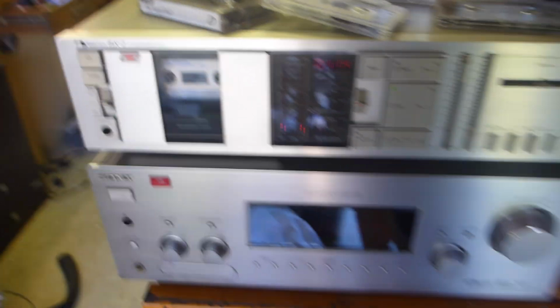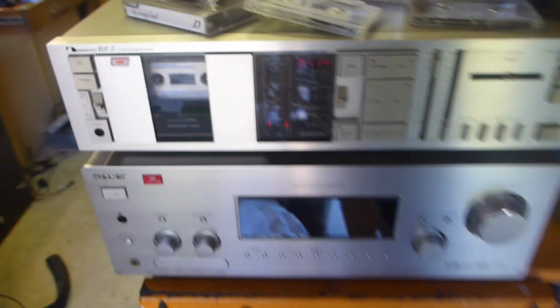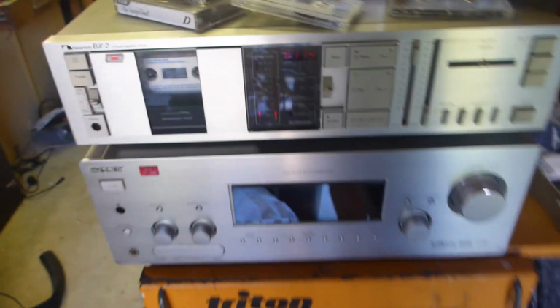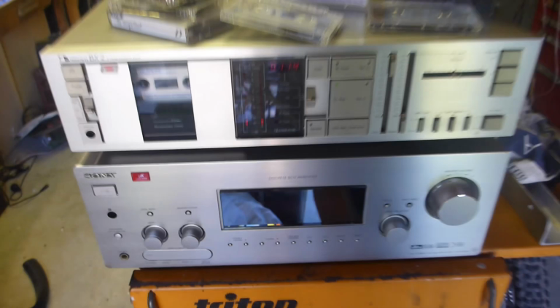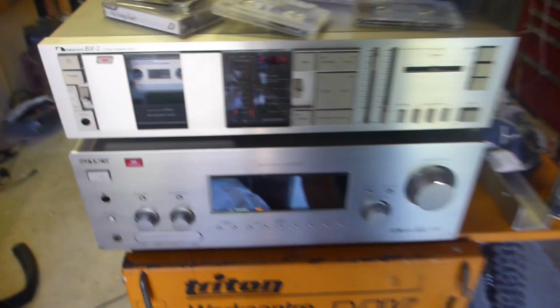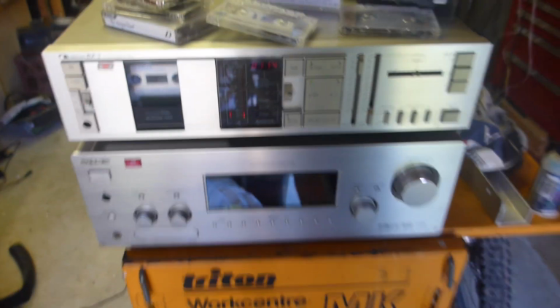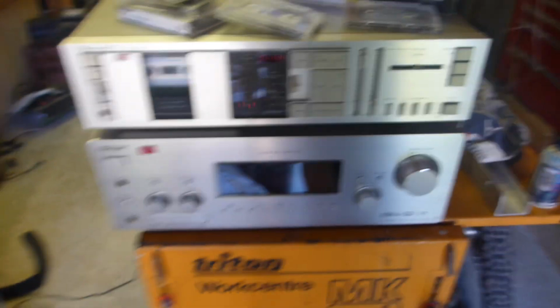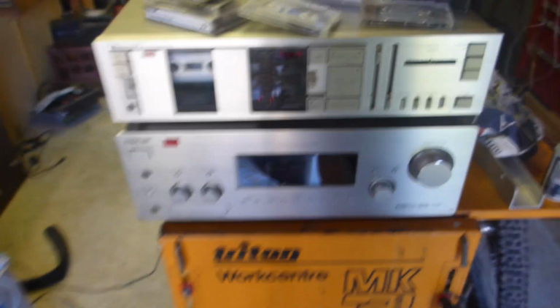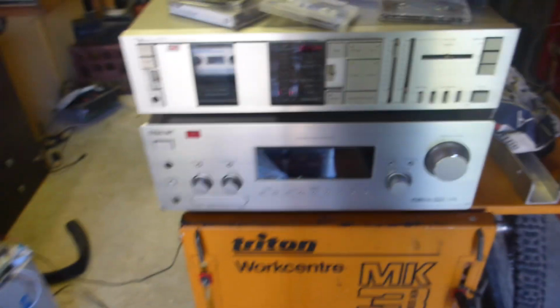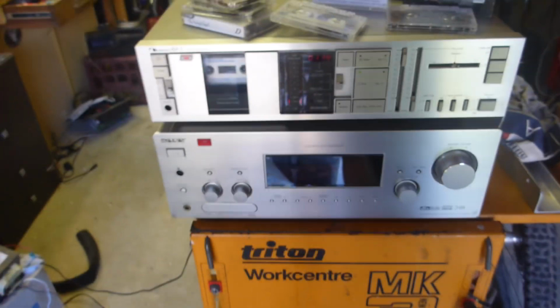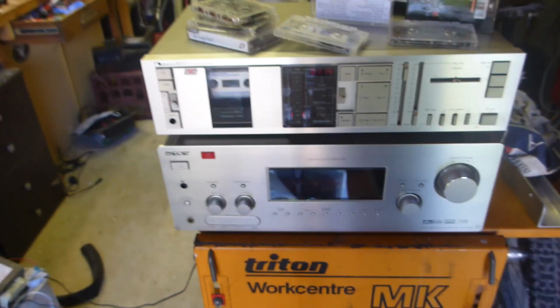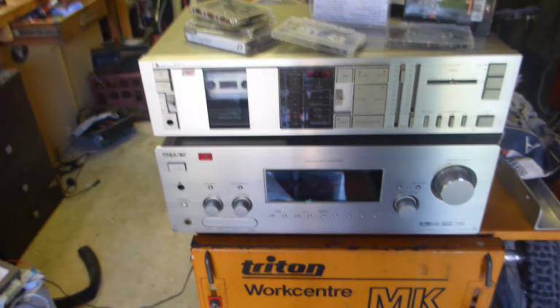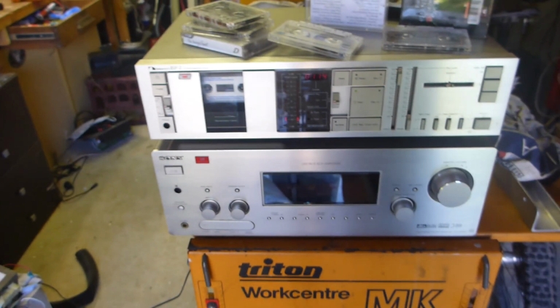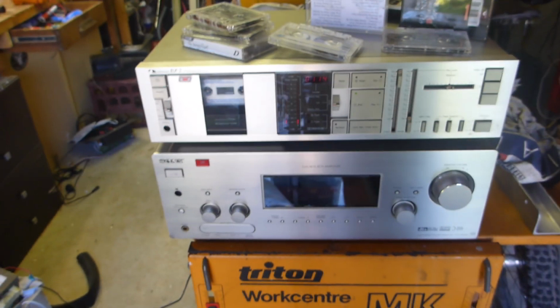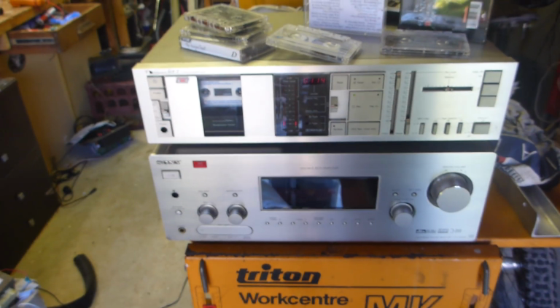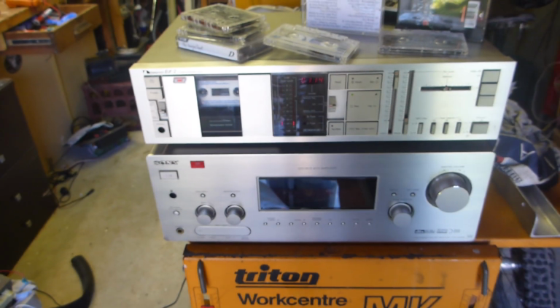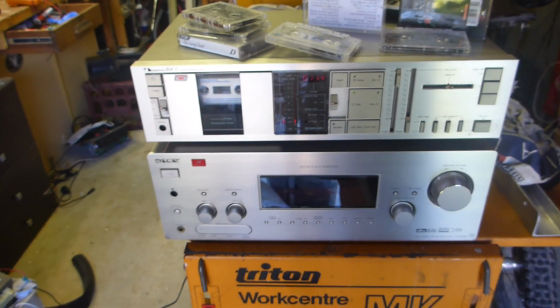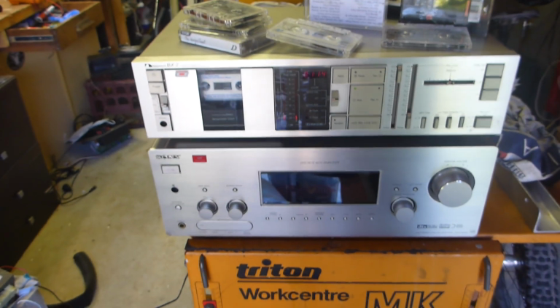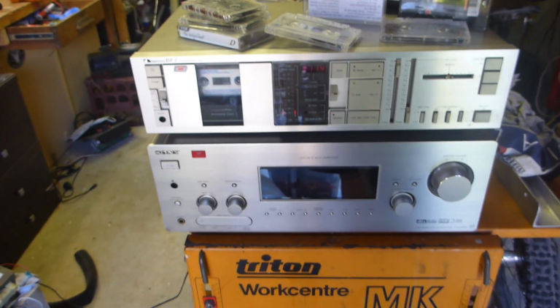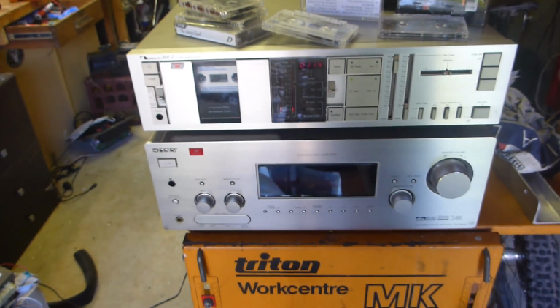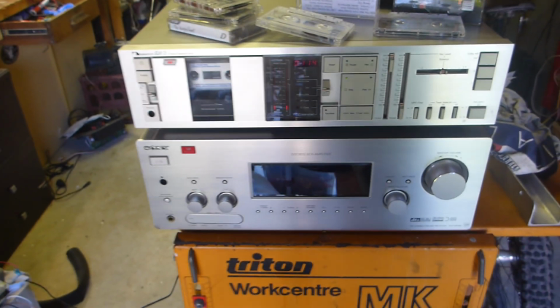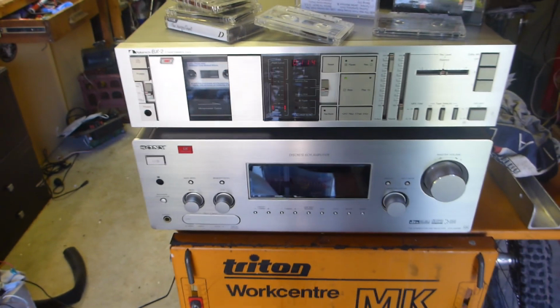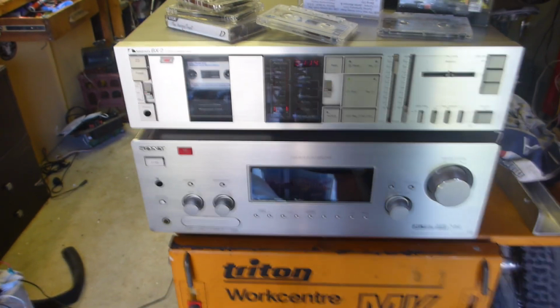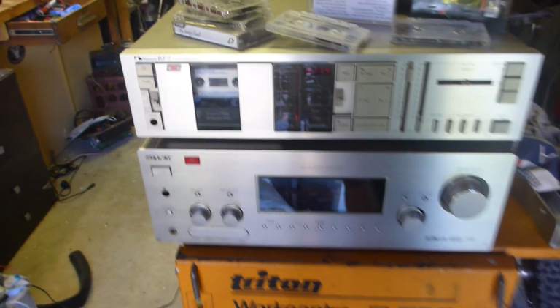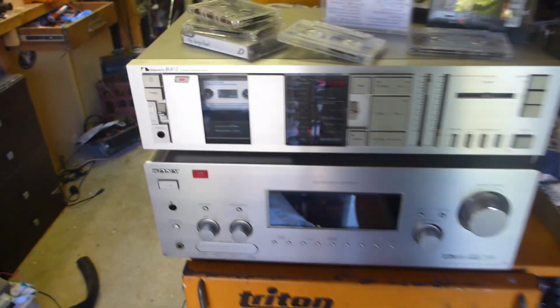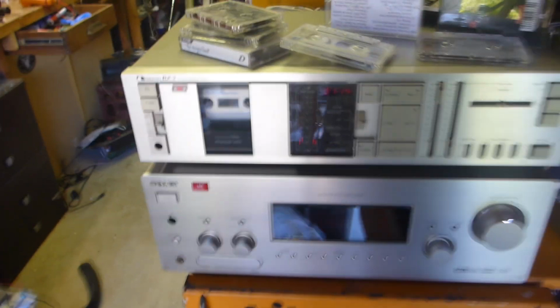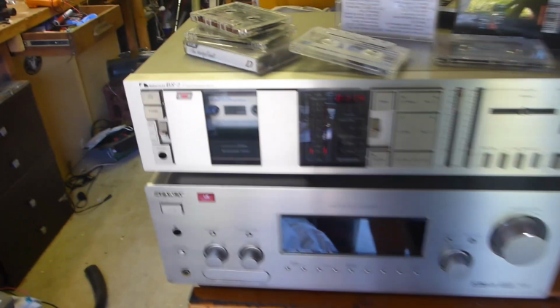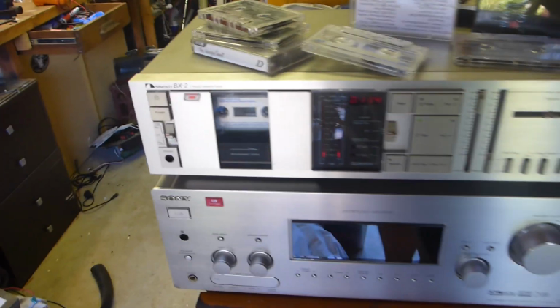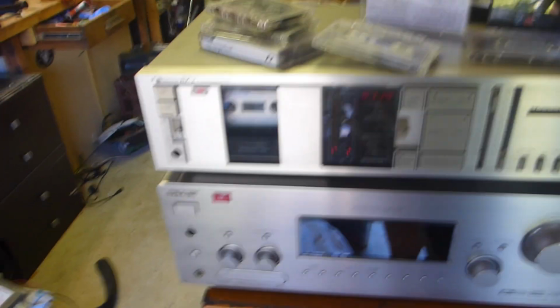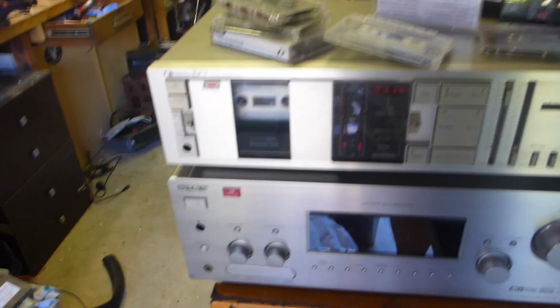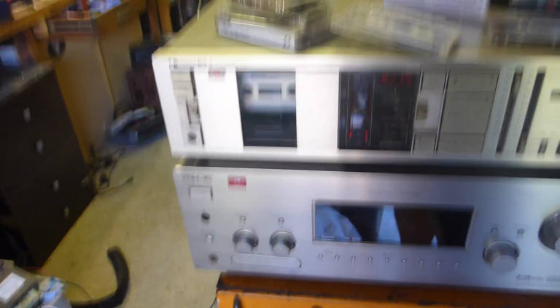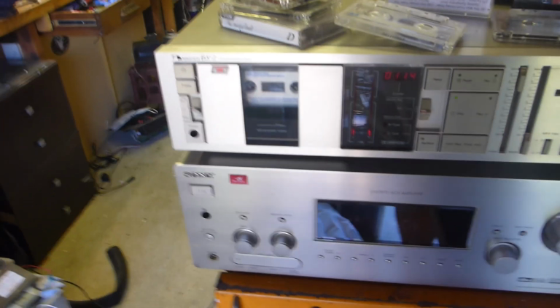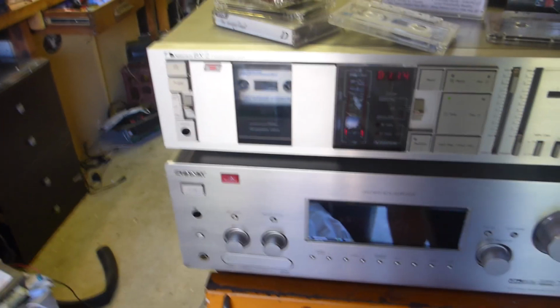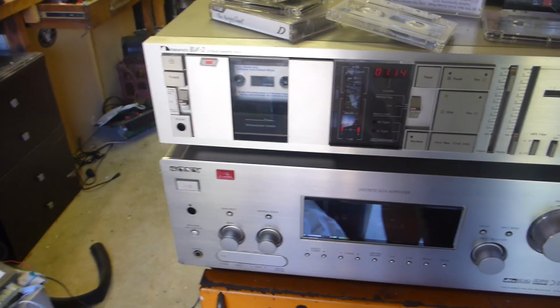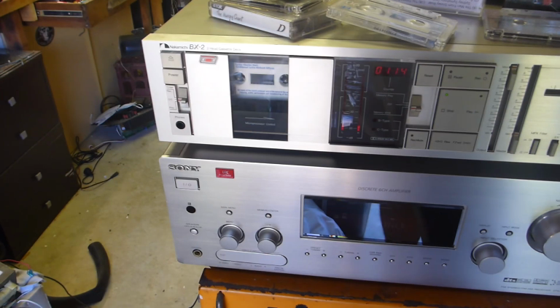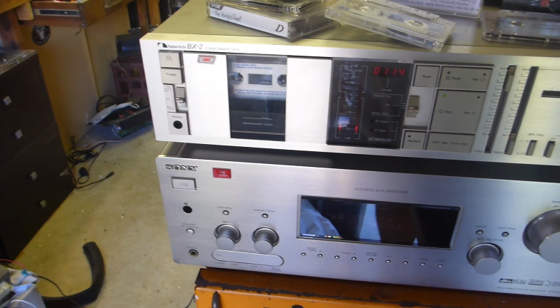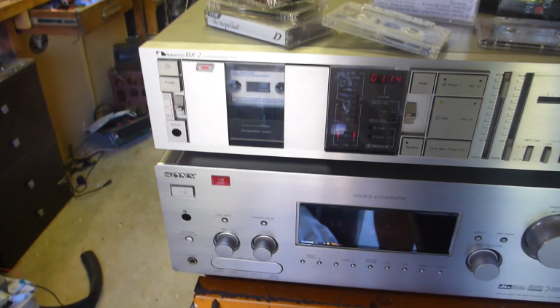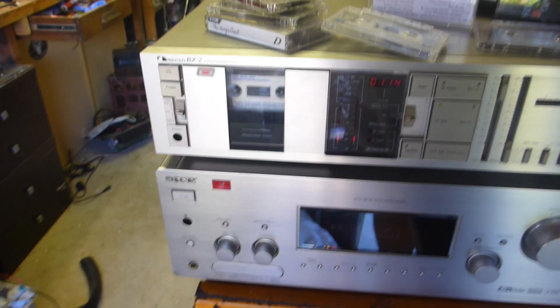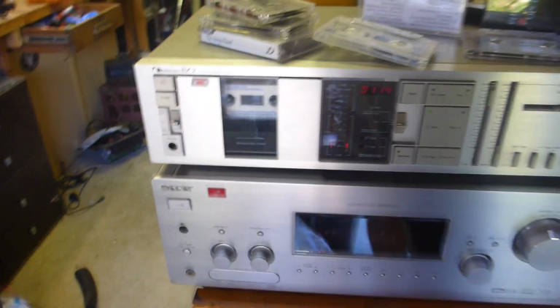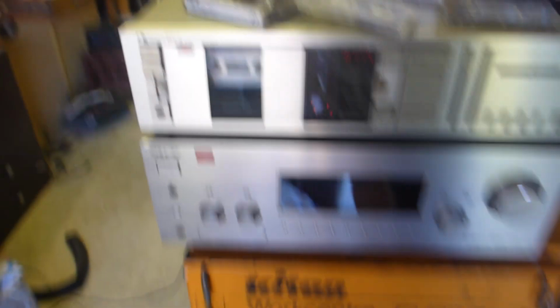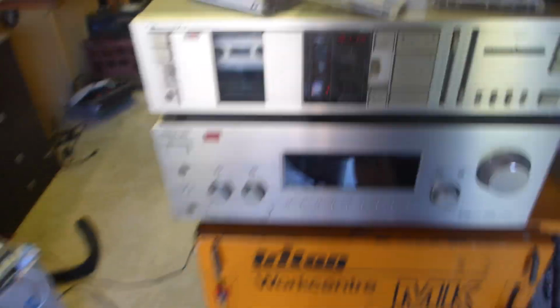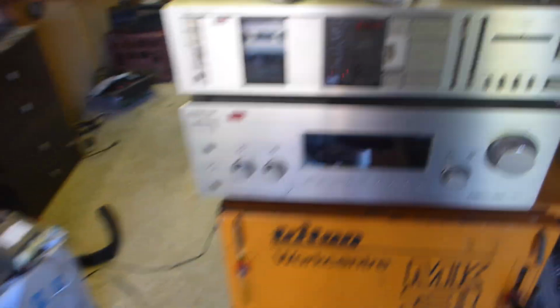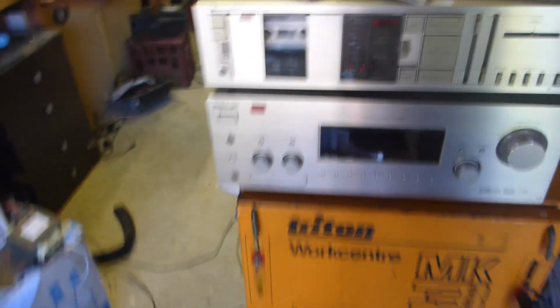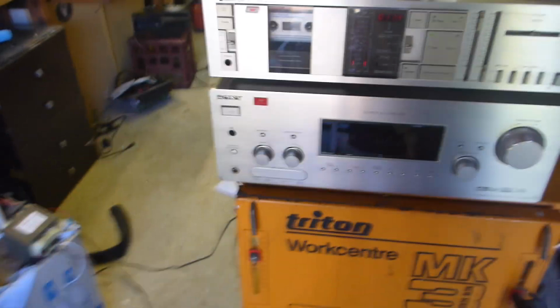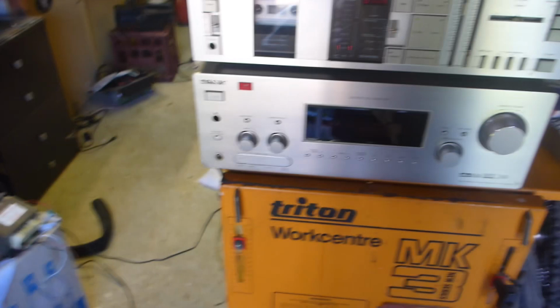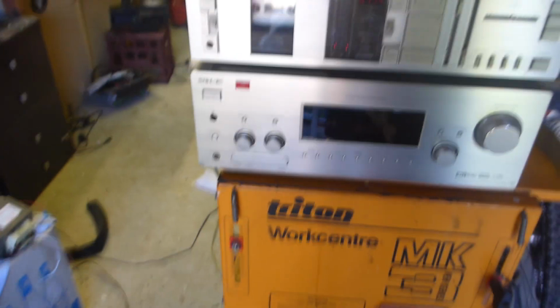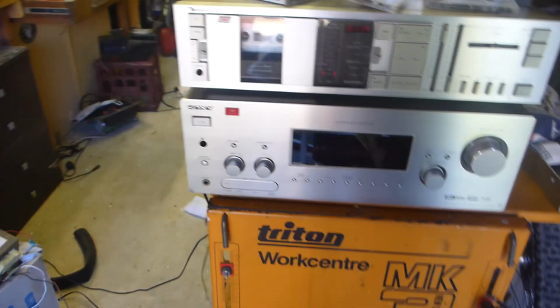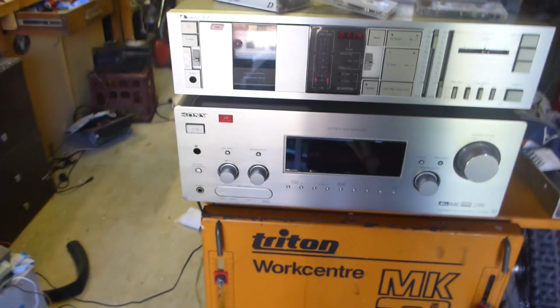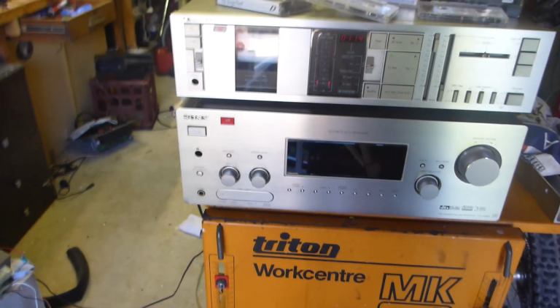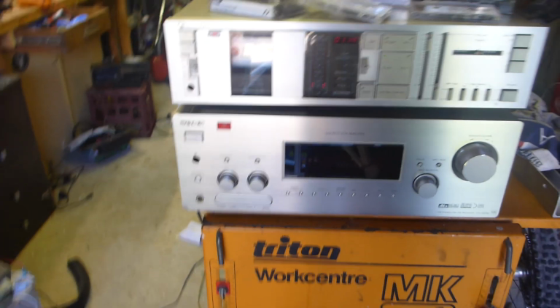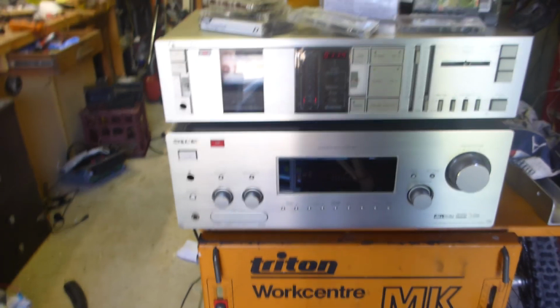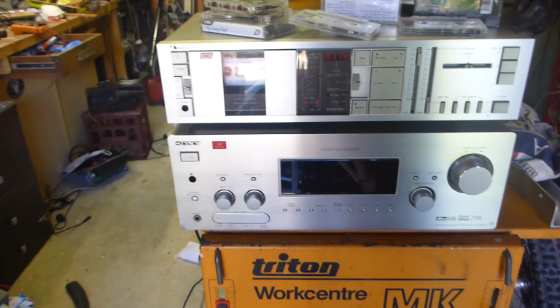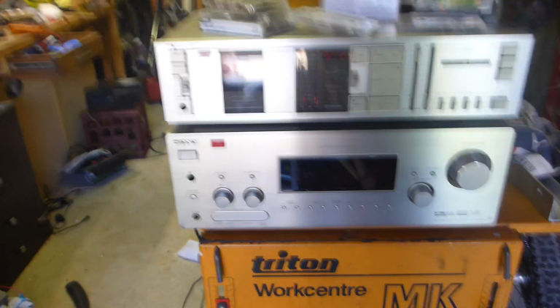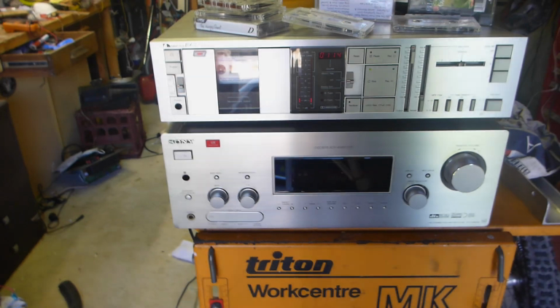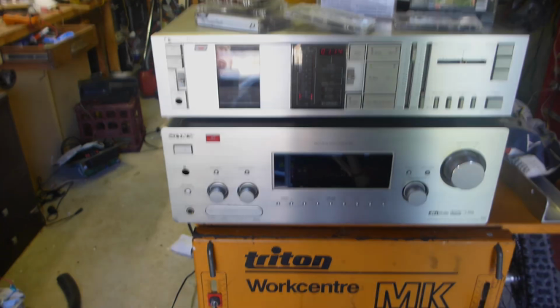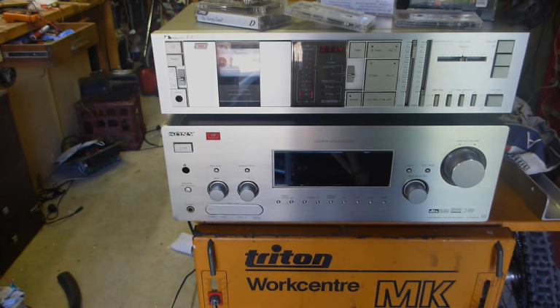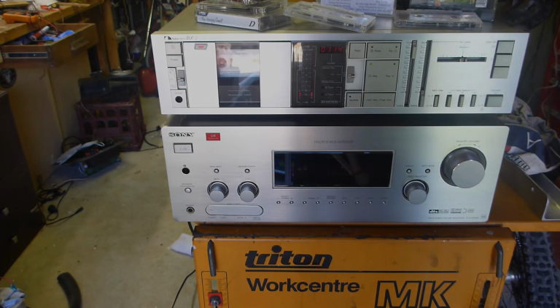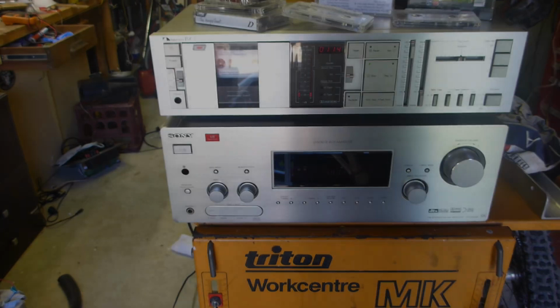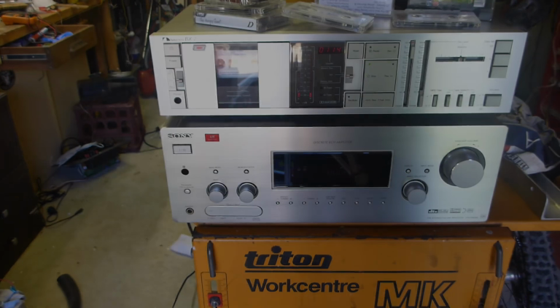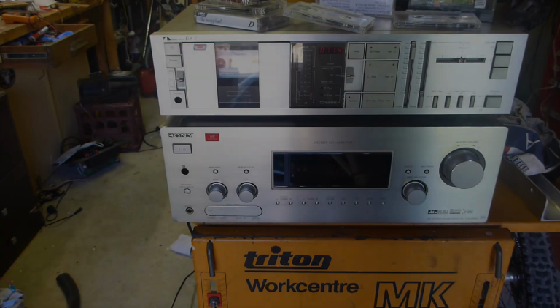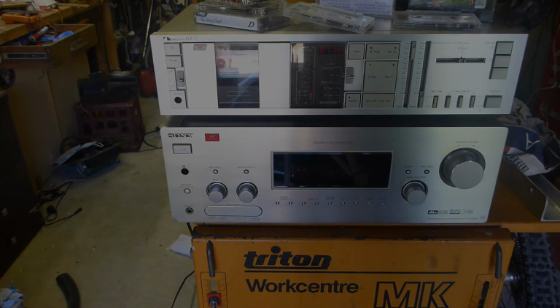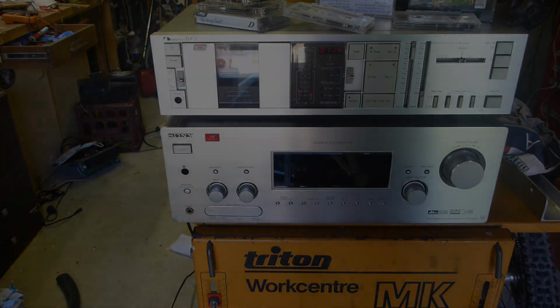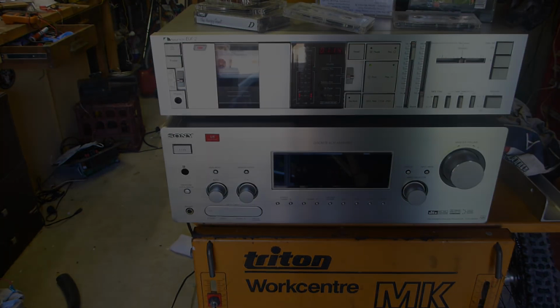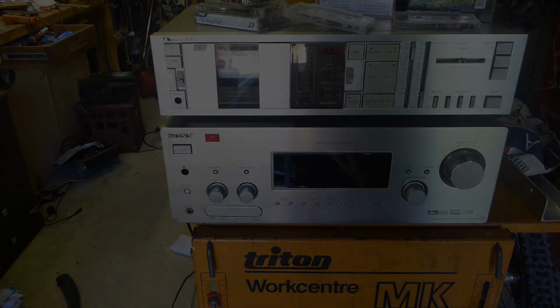Phantom of the Opera - what a way to test! Alright, this one's good to go. Fantastic. Easy repair, $11.